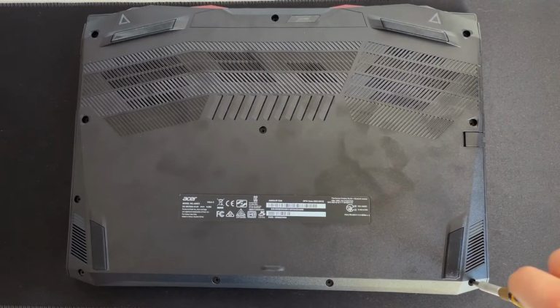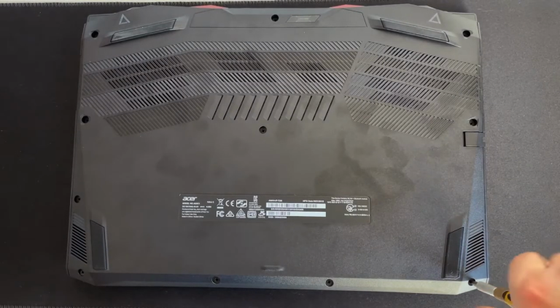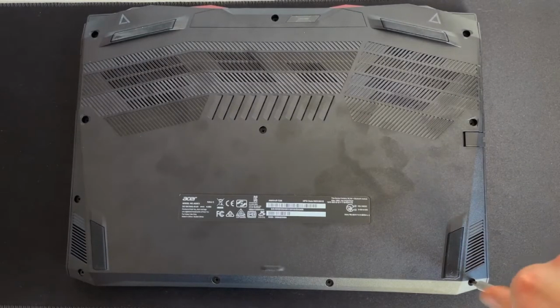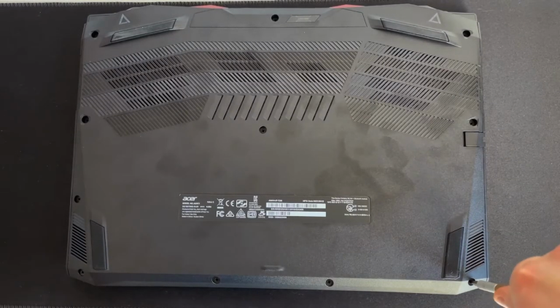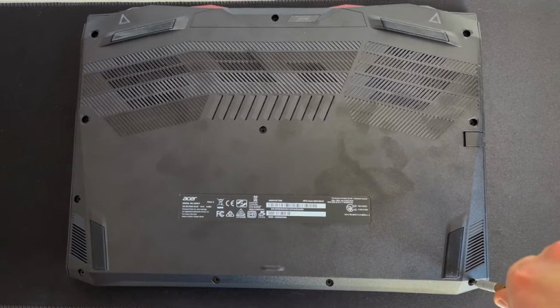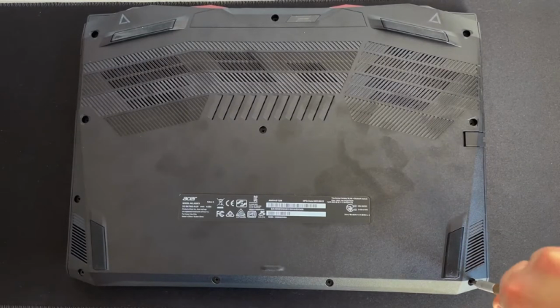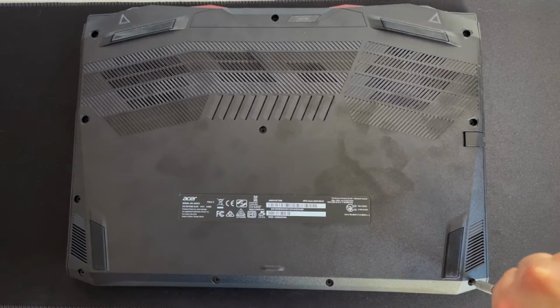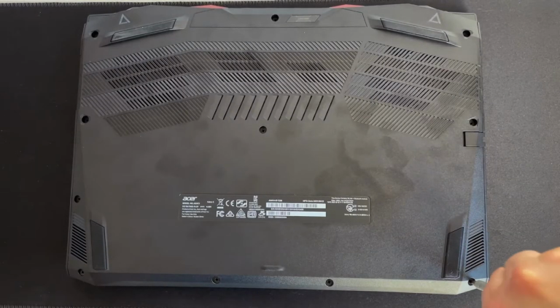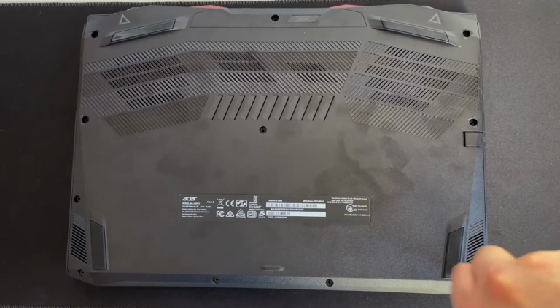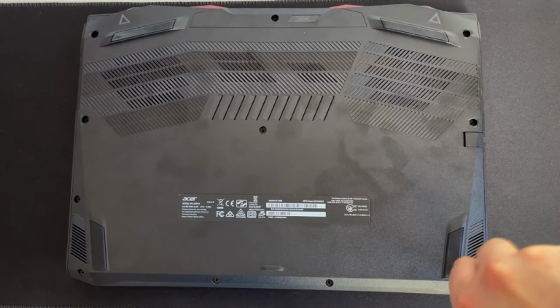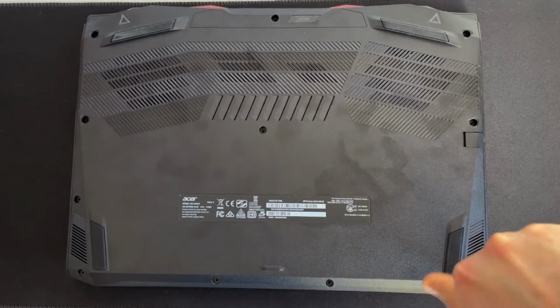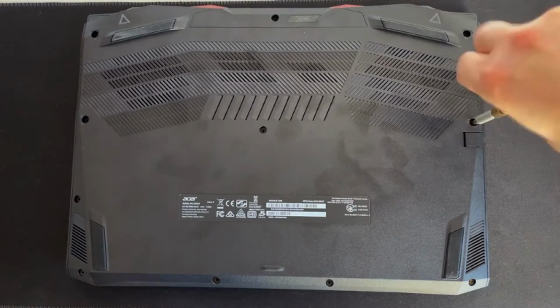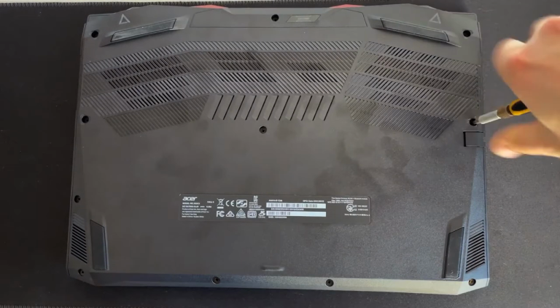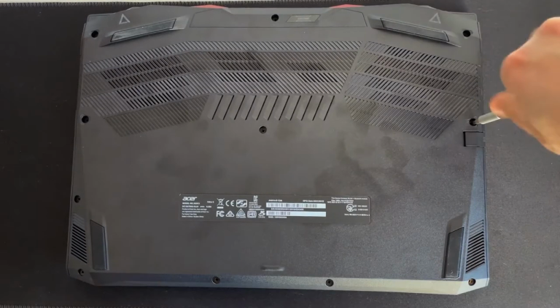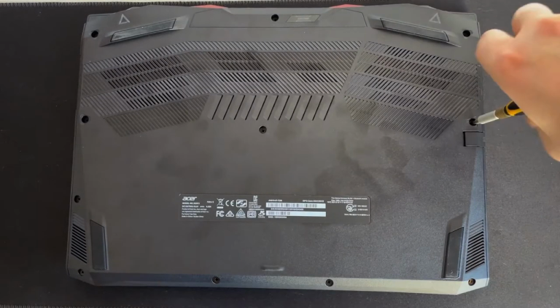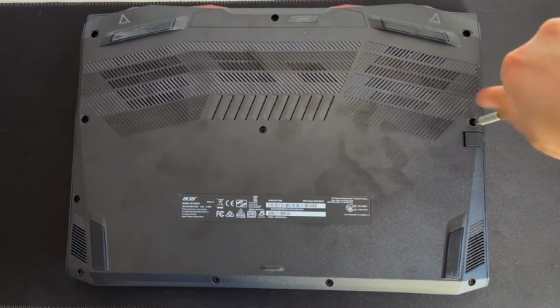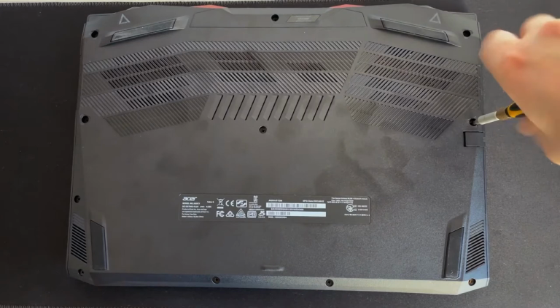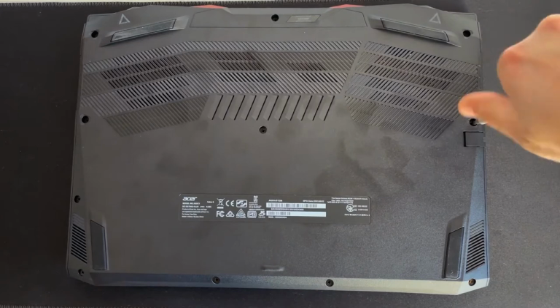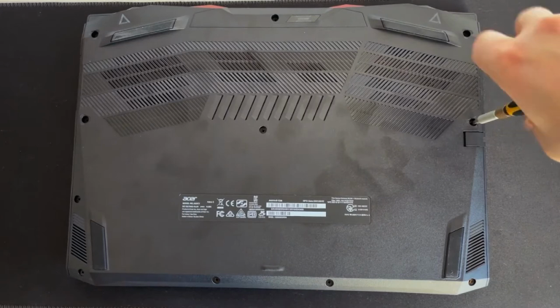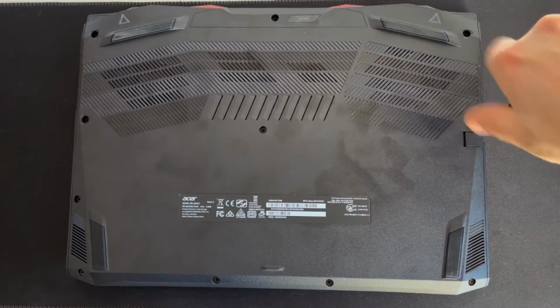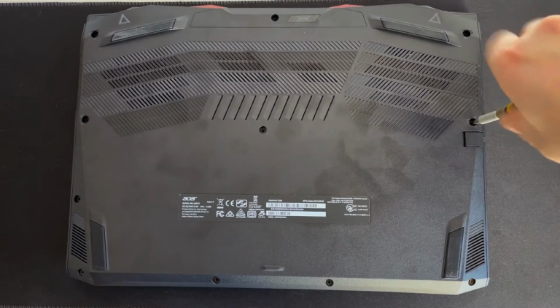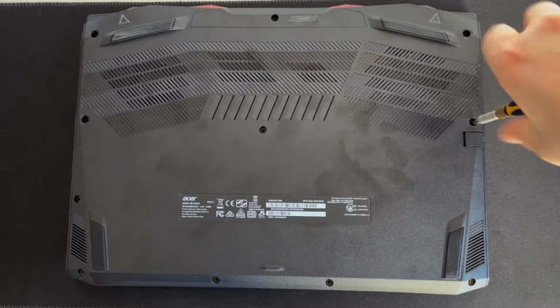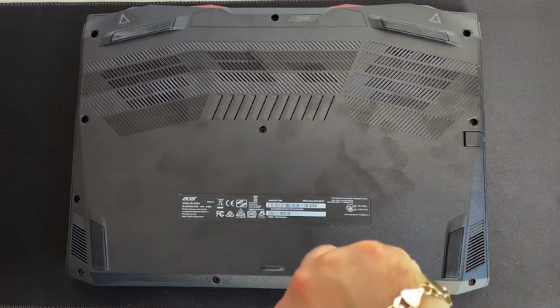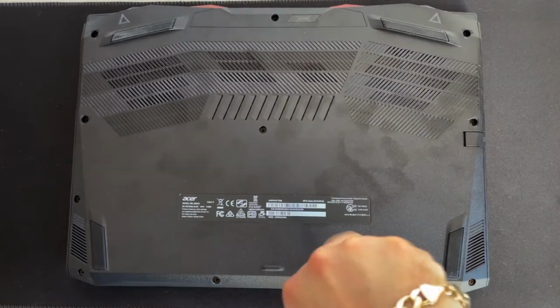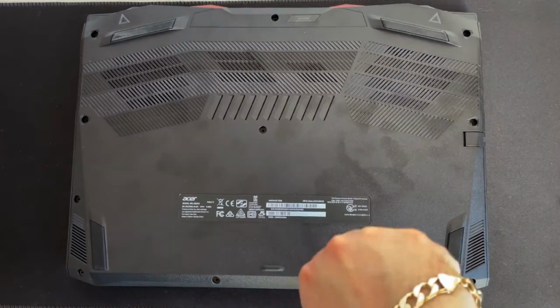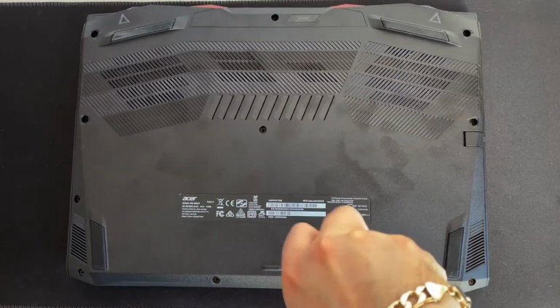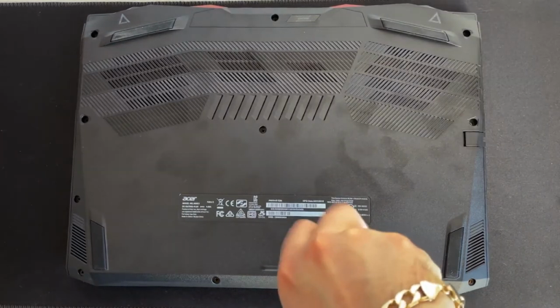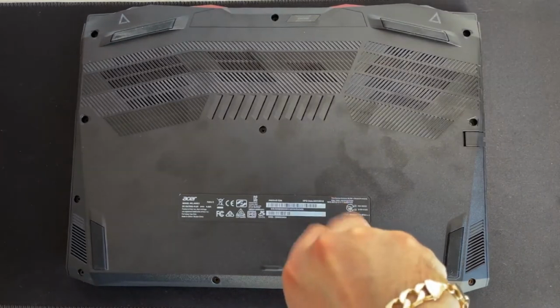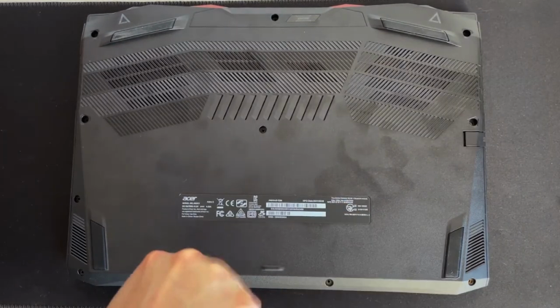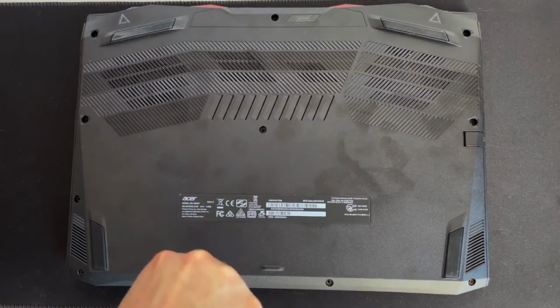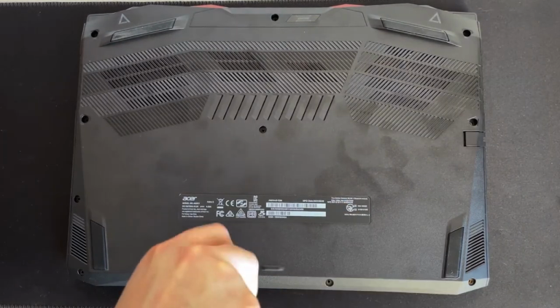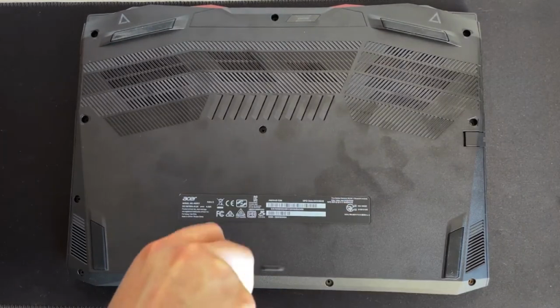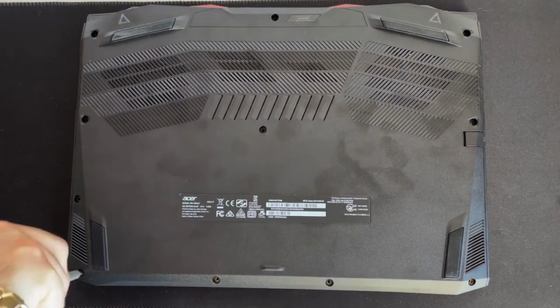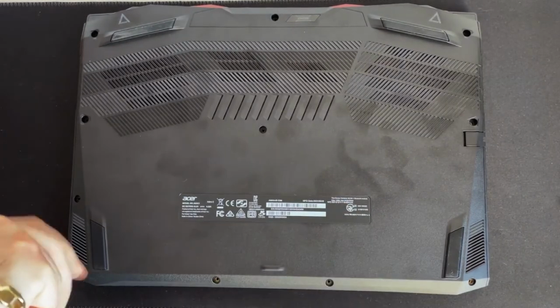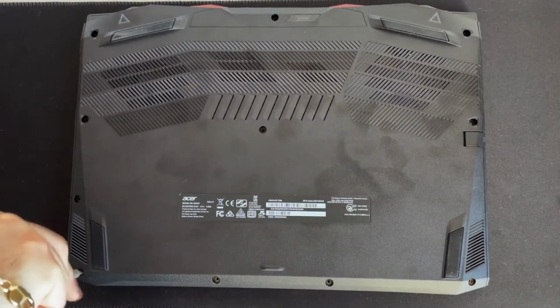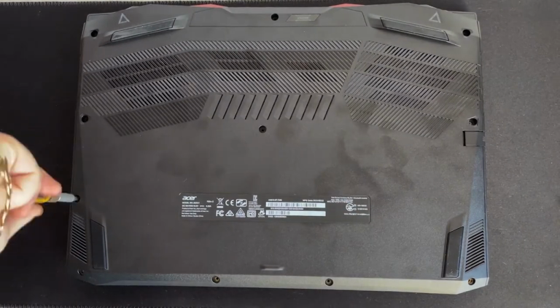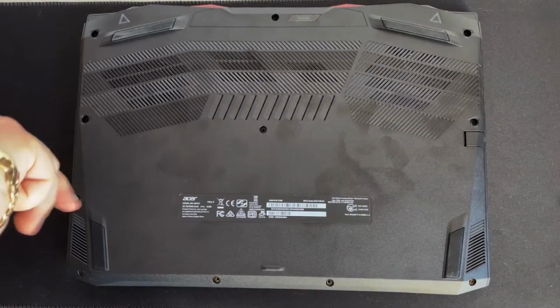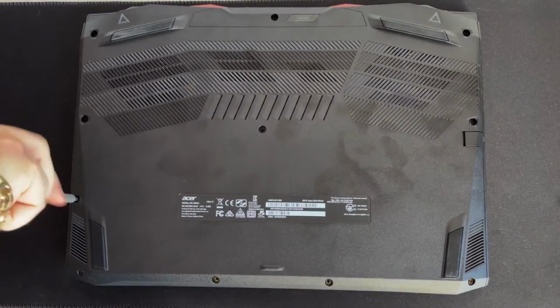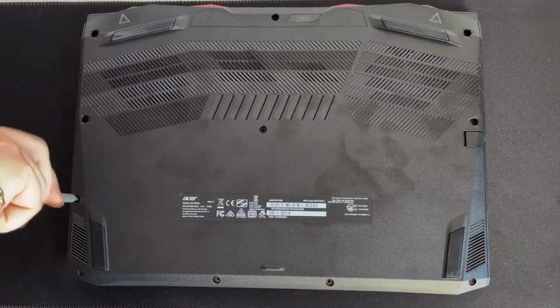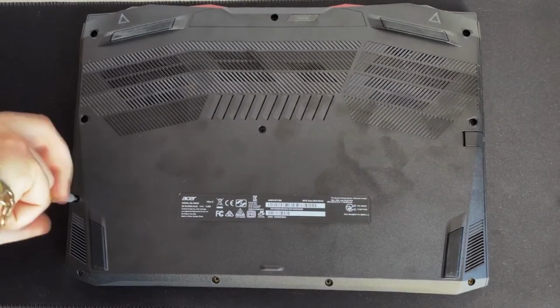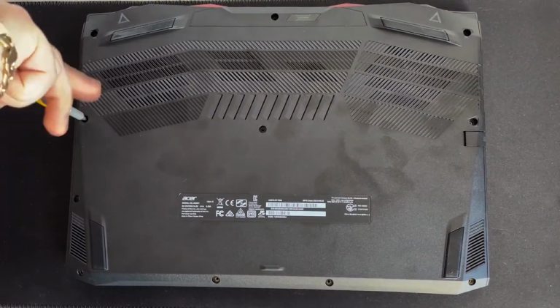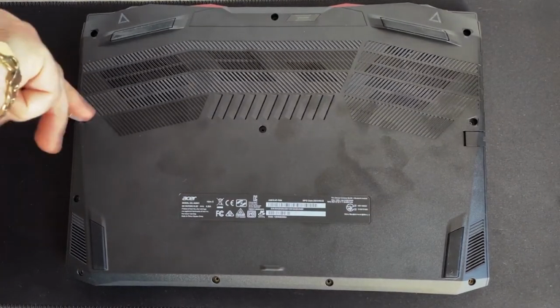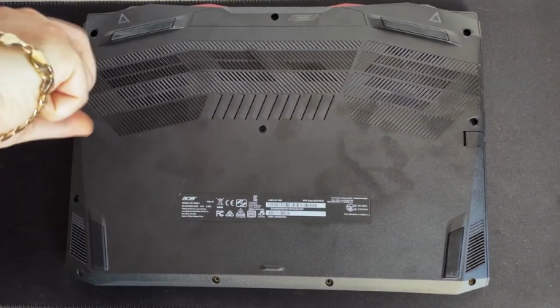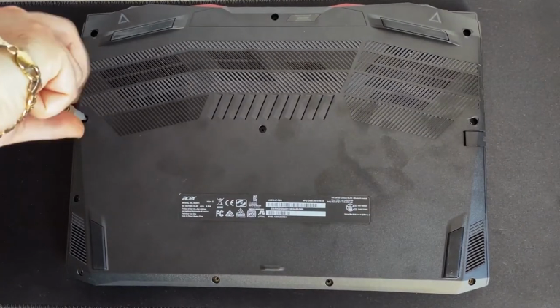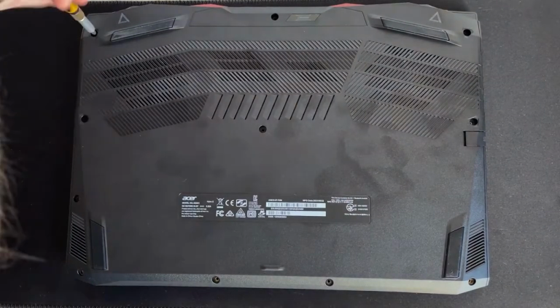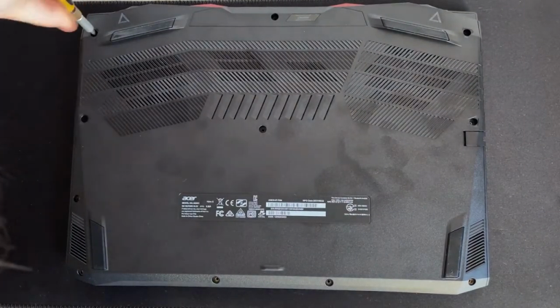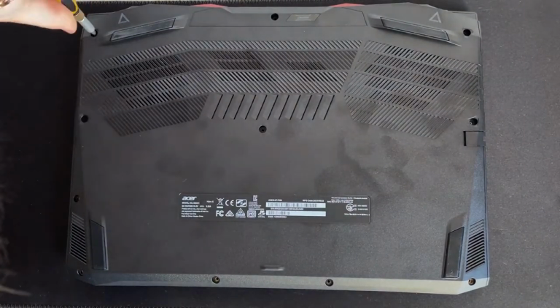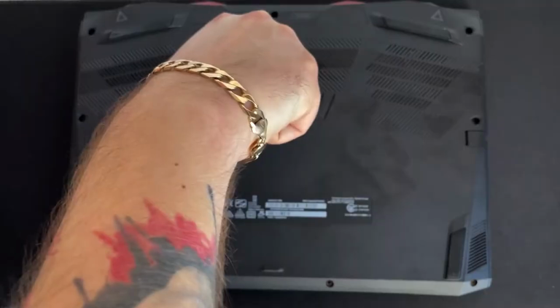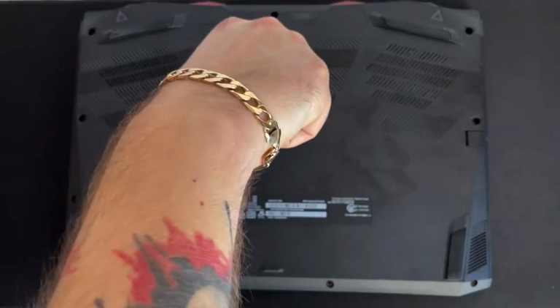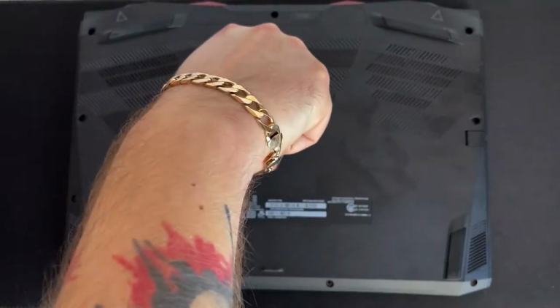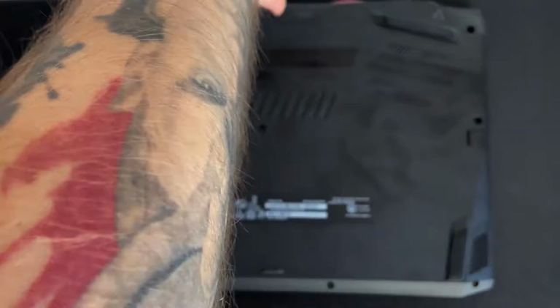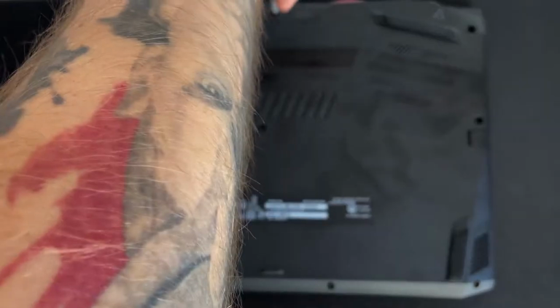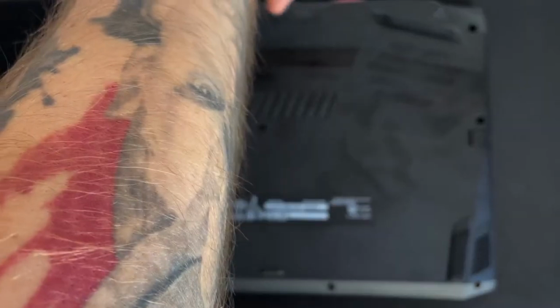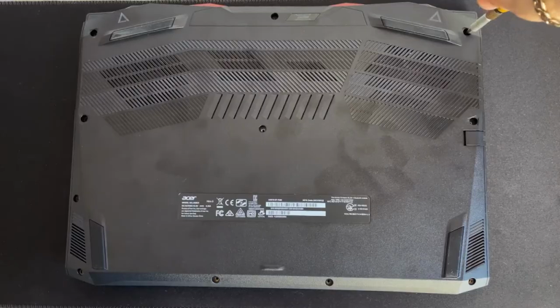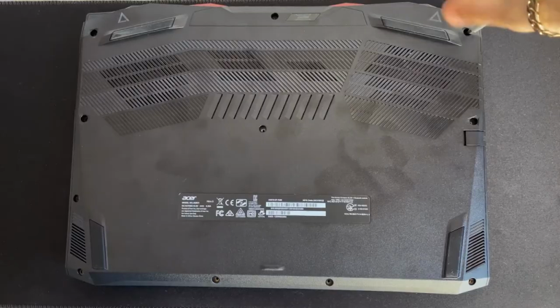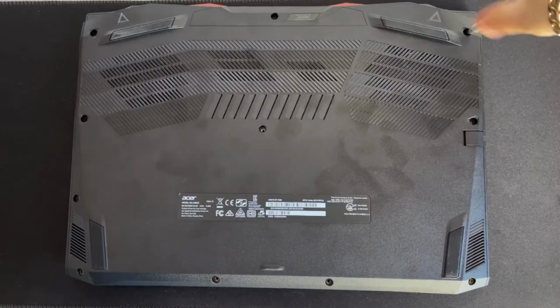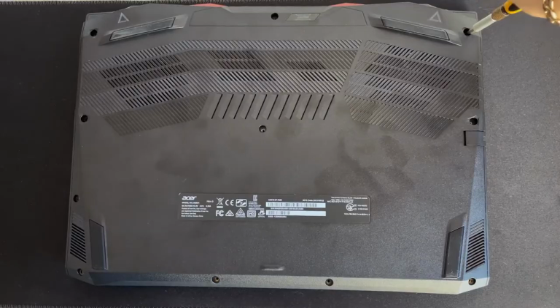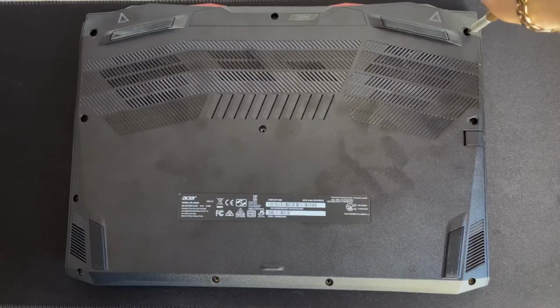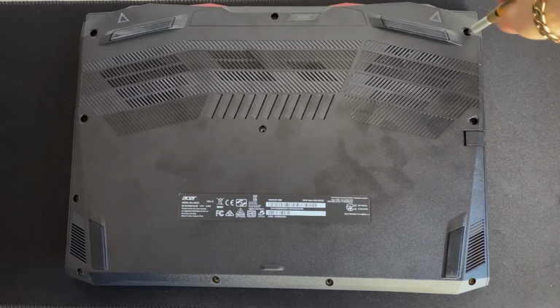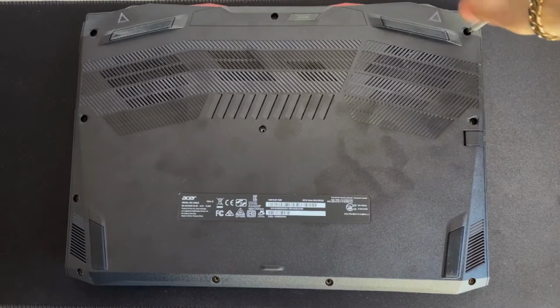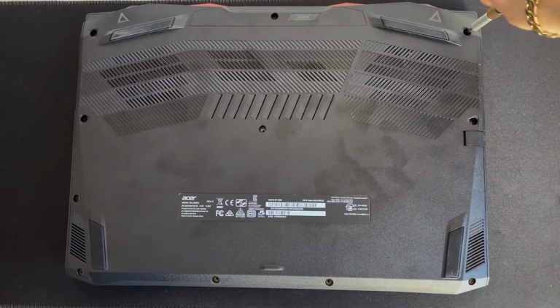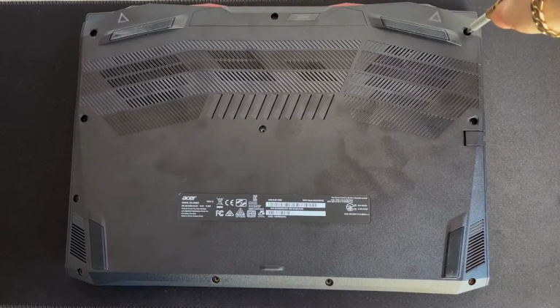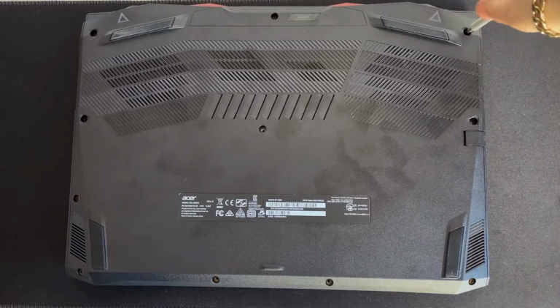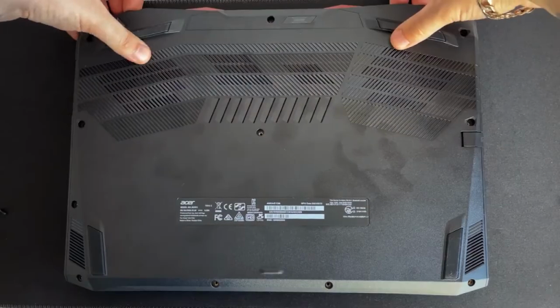Using a little bitty Phillips screwdriver, whip out all 11 screws on the bottom of the laptop. Just like that.